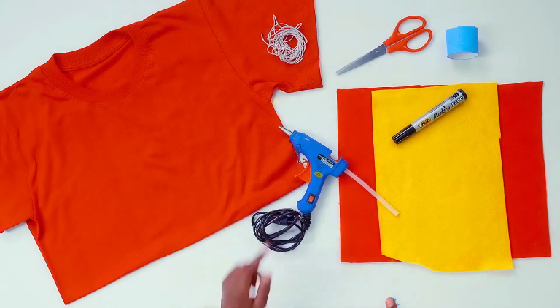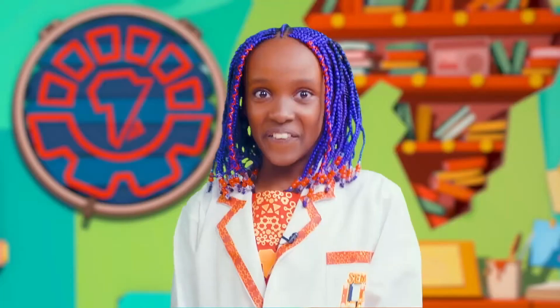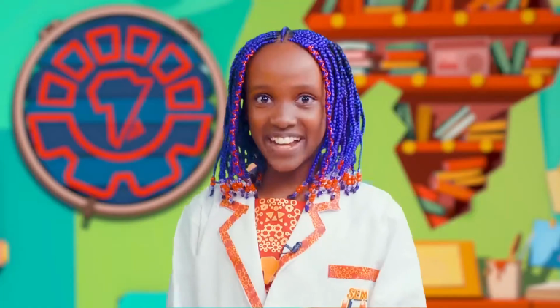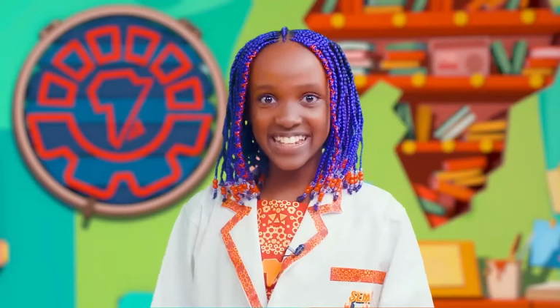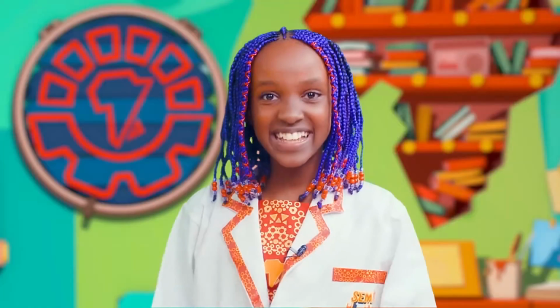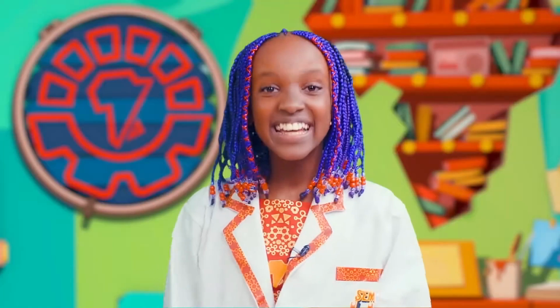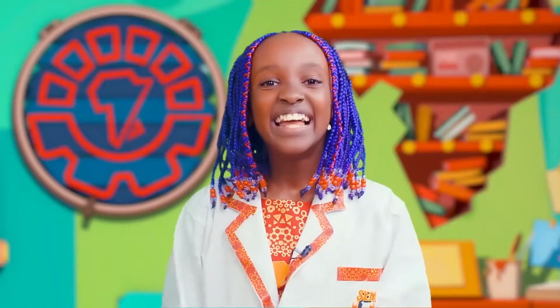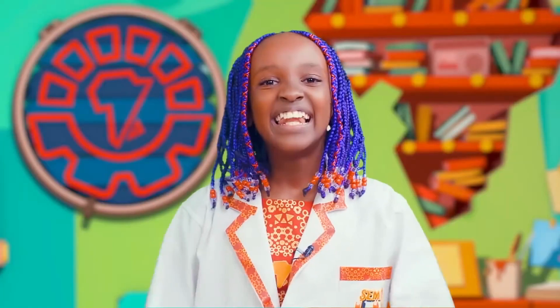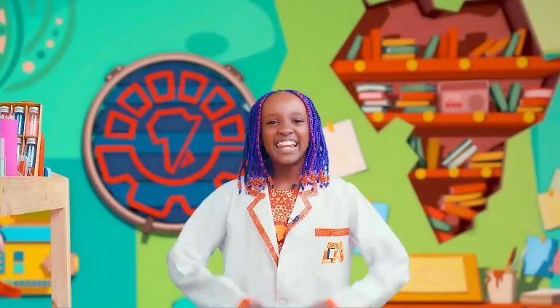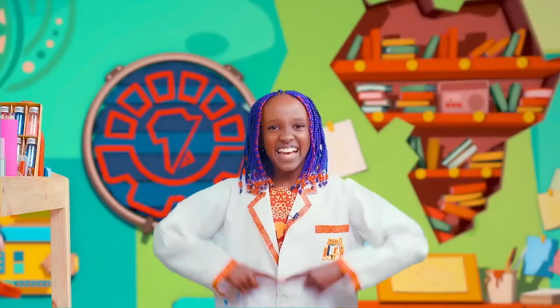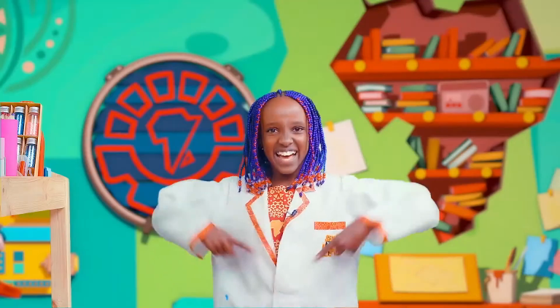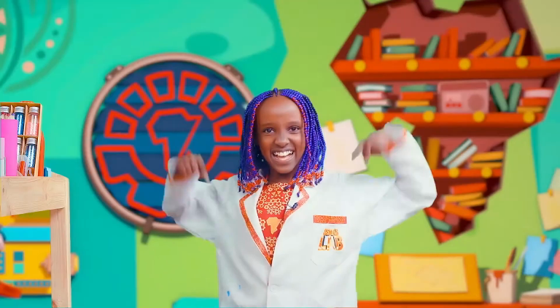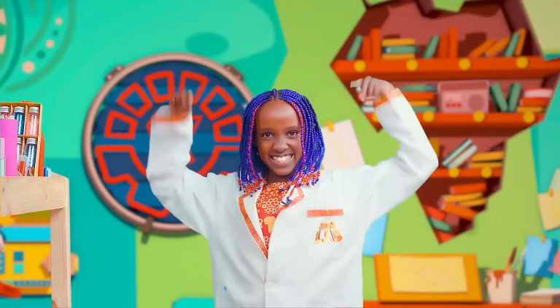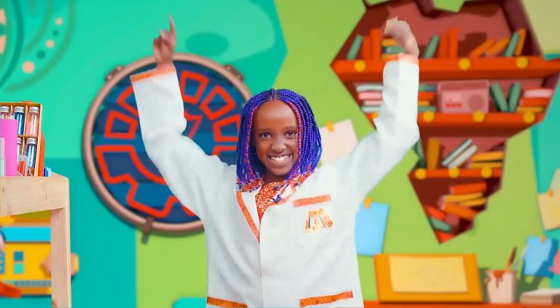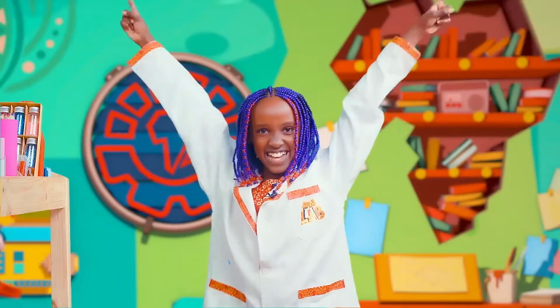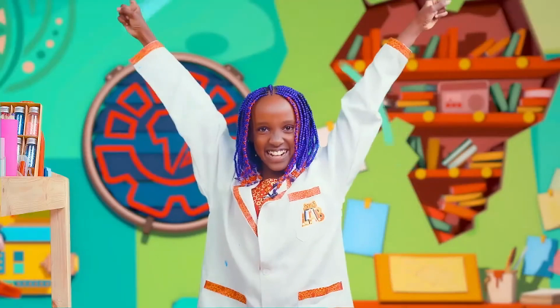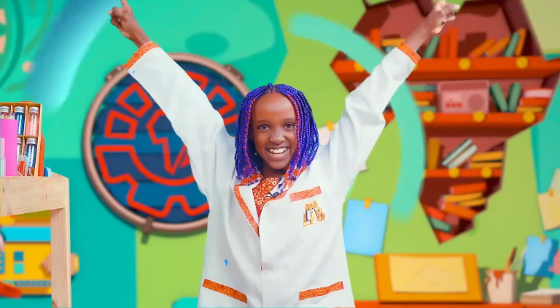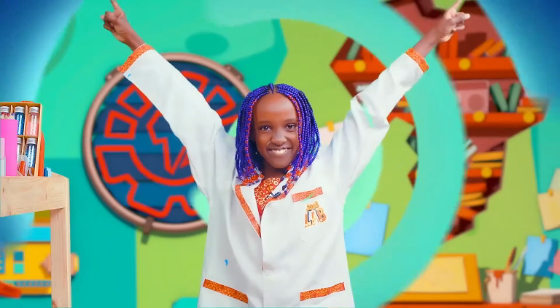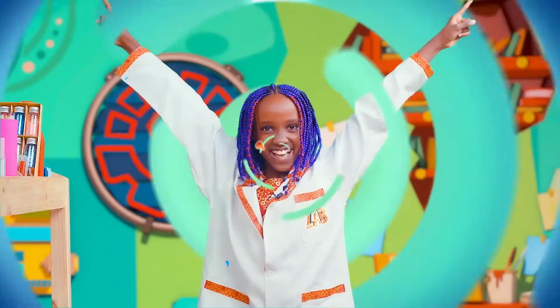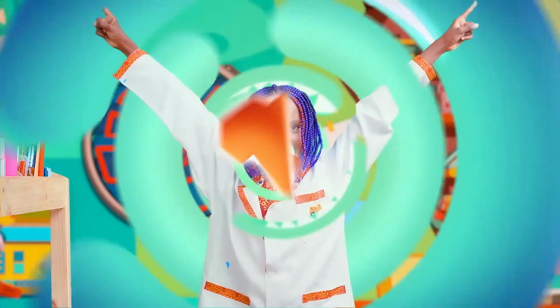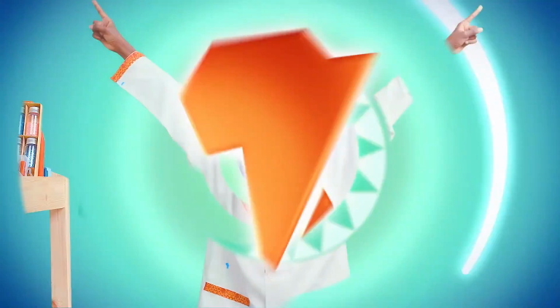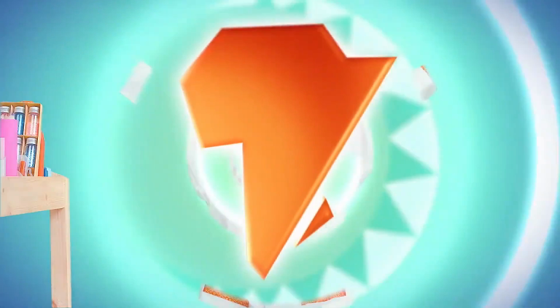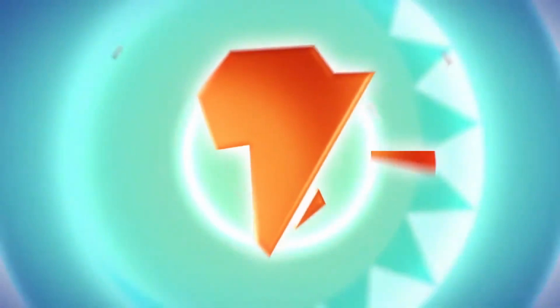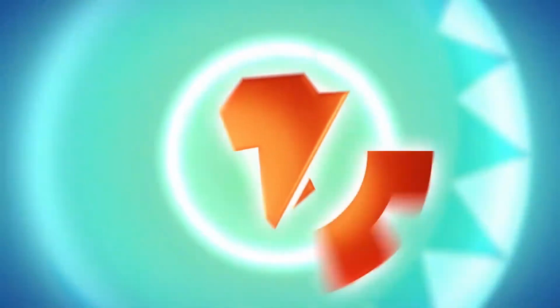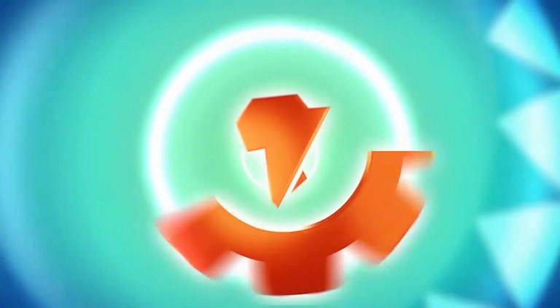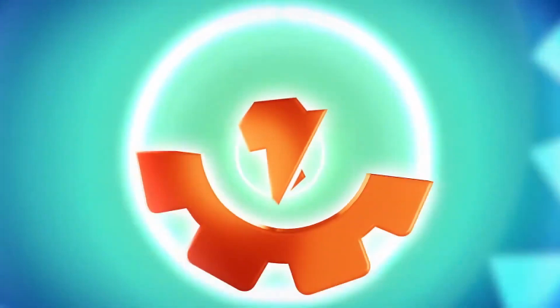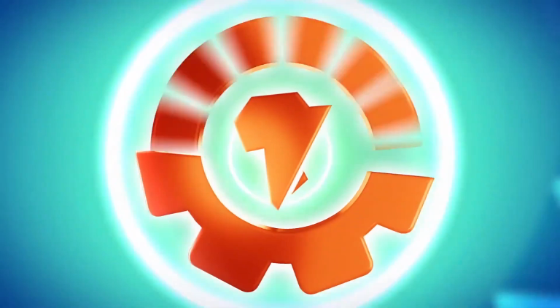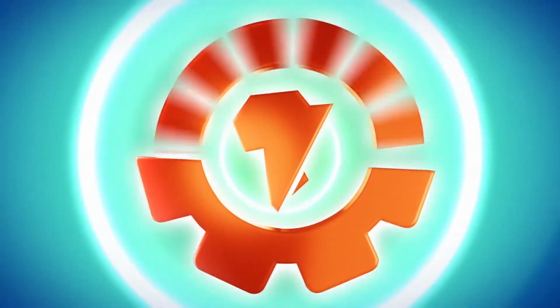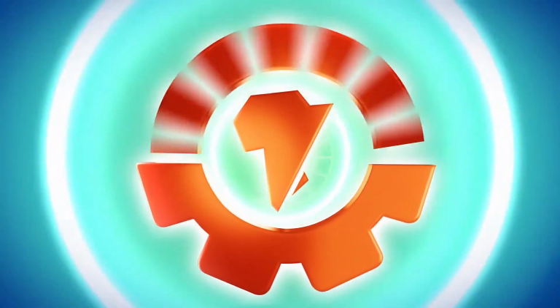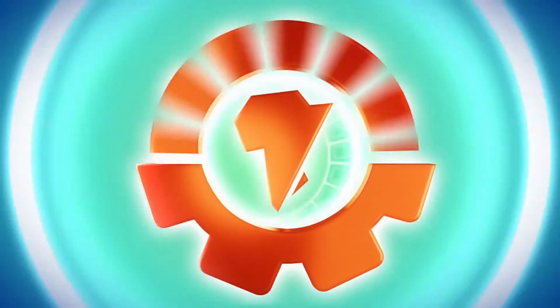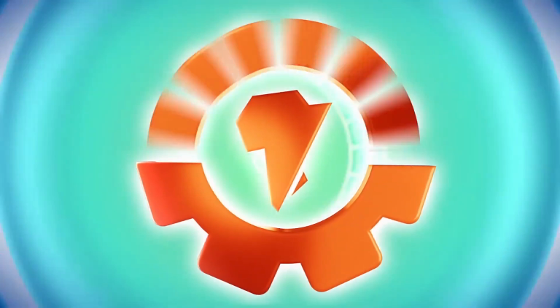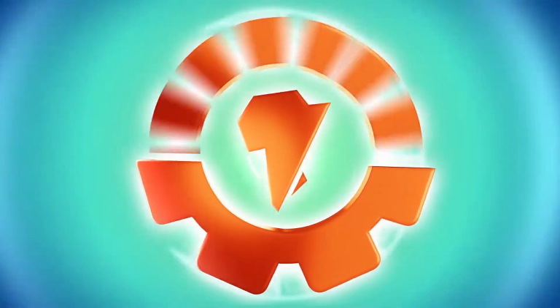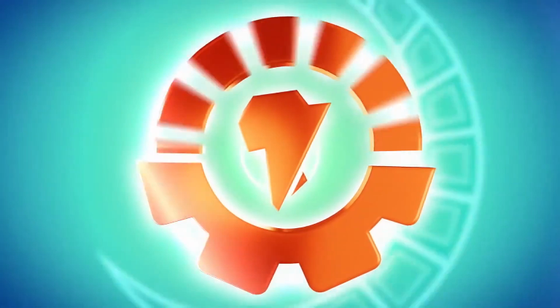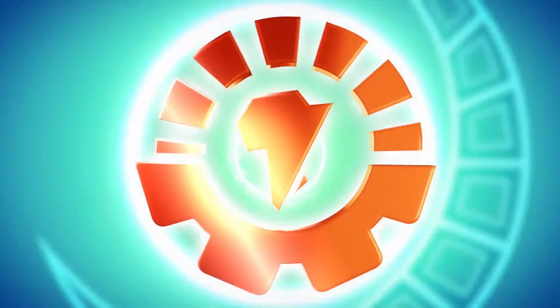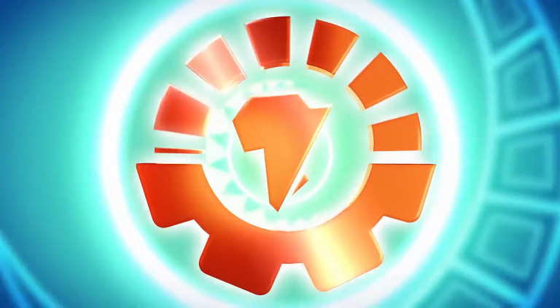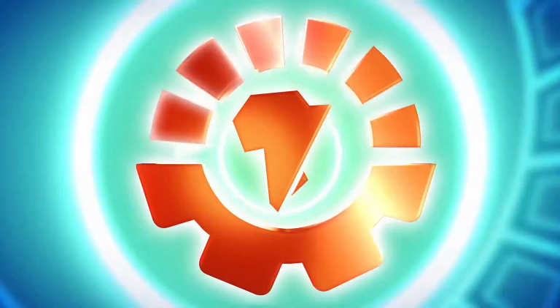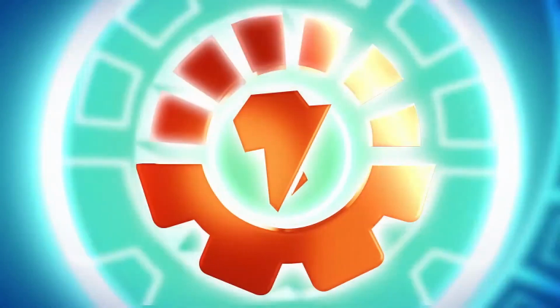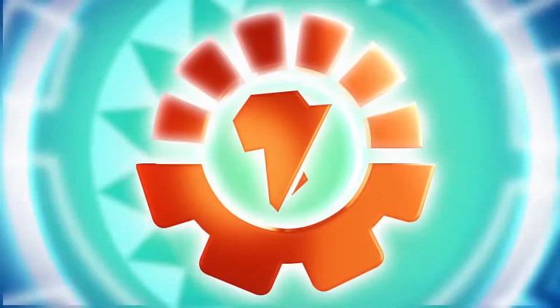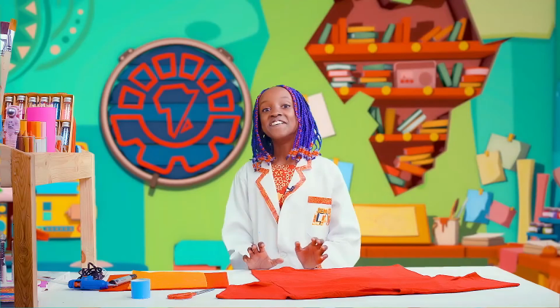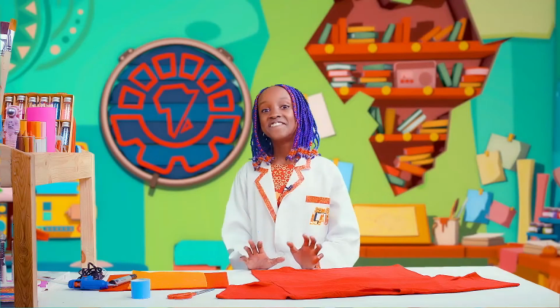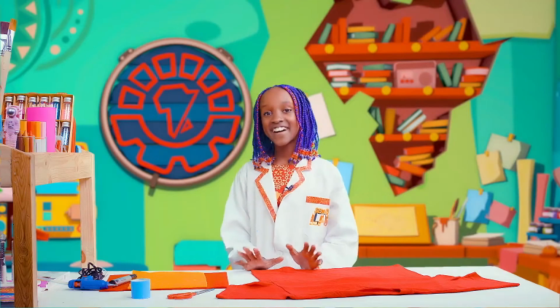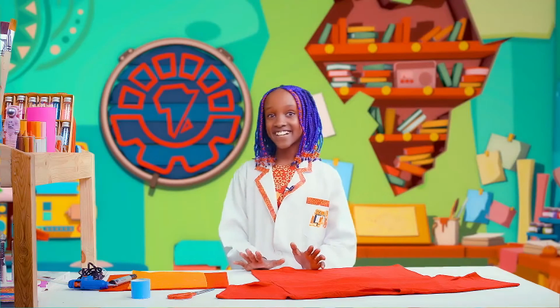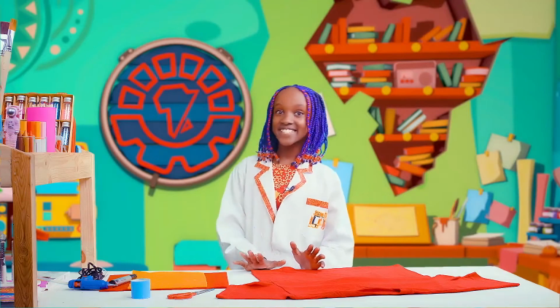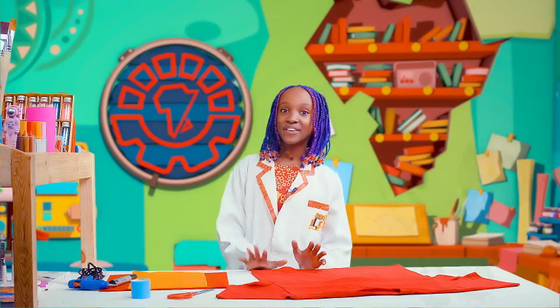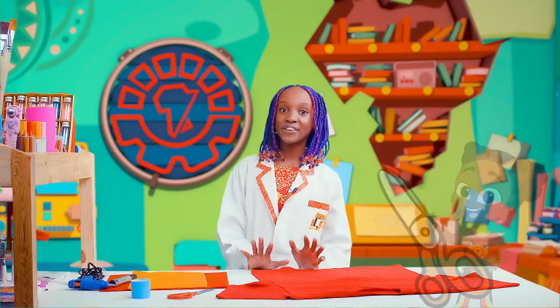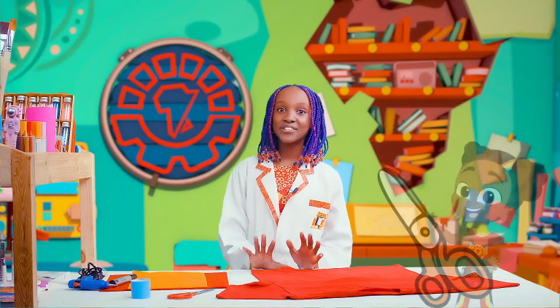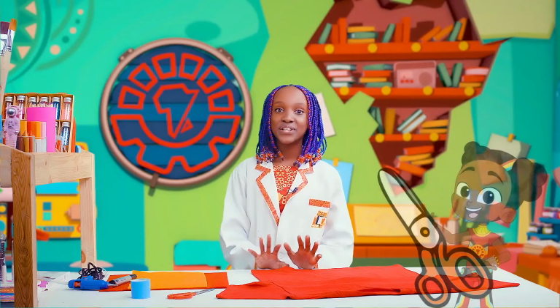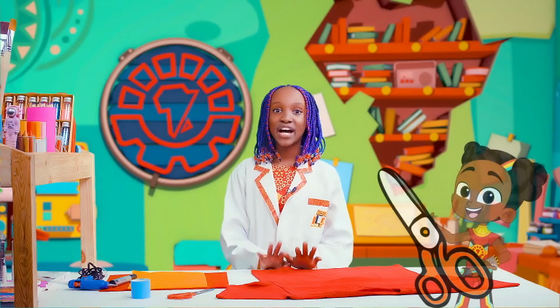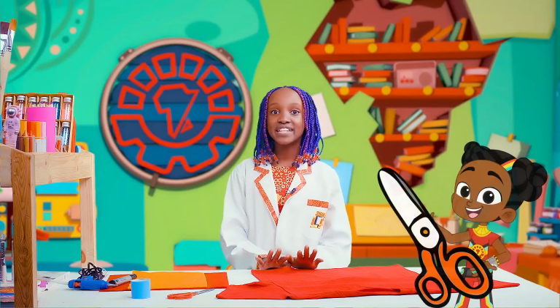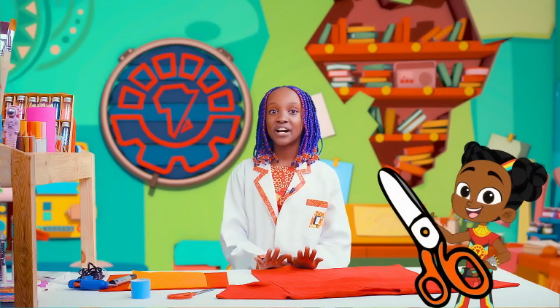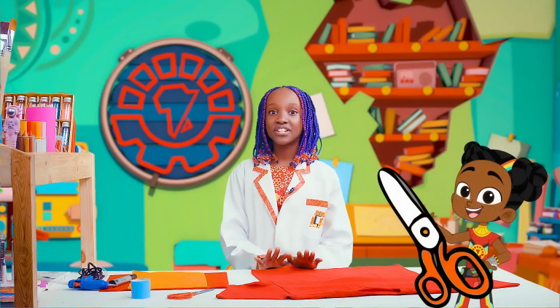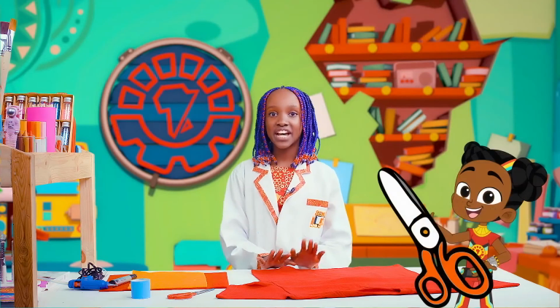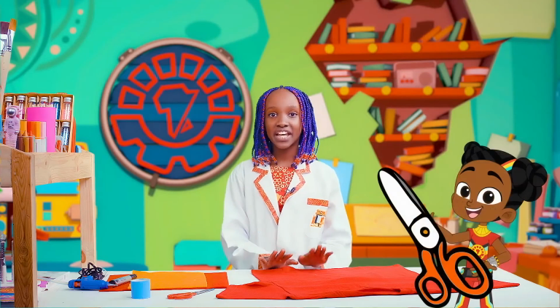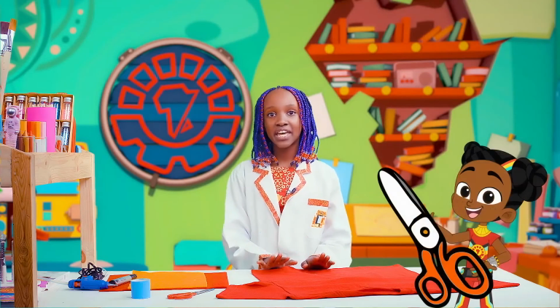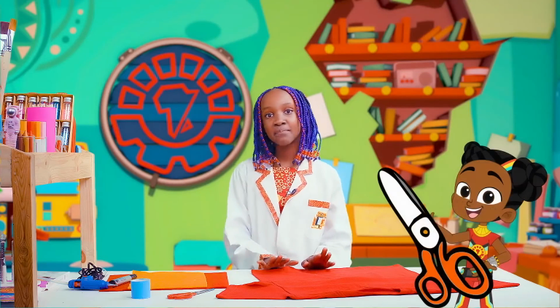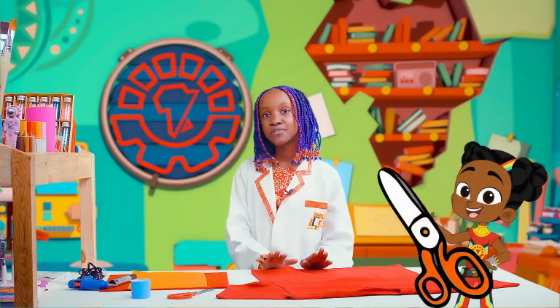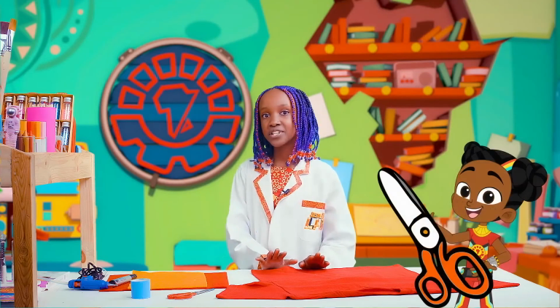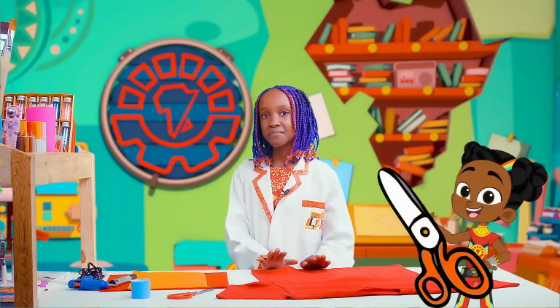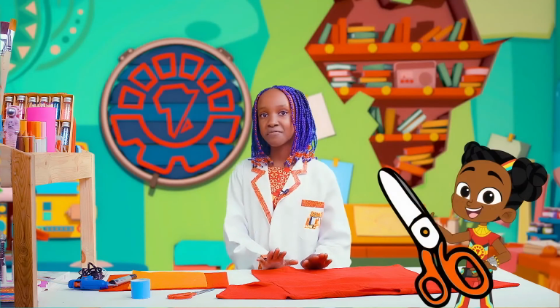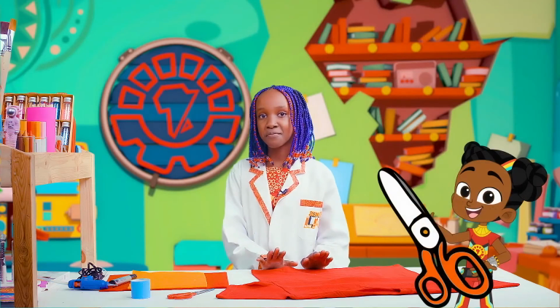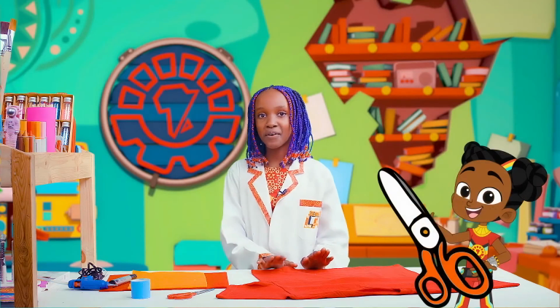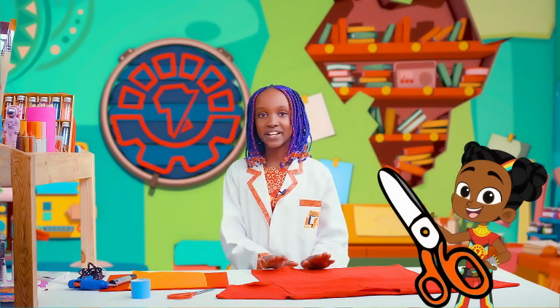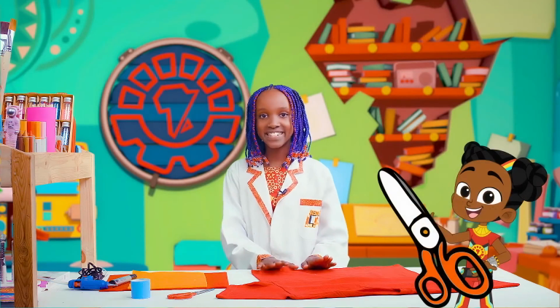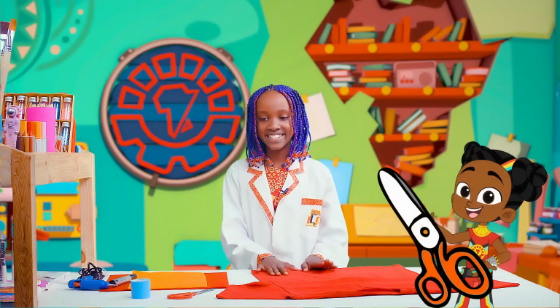Ready? Let's technovate! First, we're going to cut out a cape shape from our t-shirt.